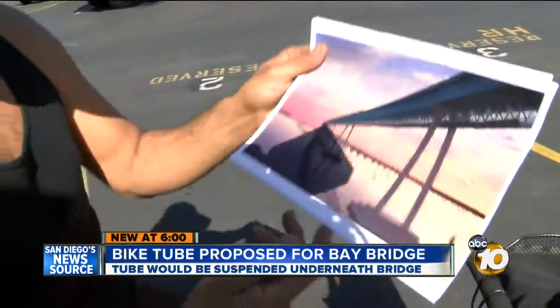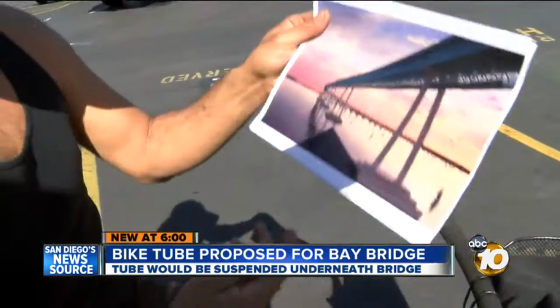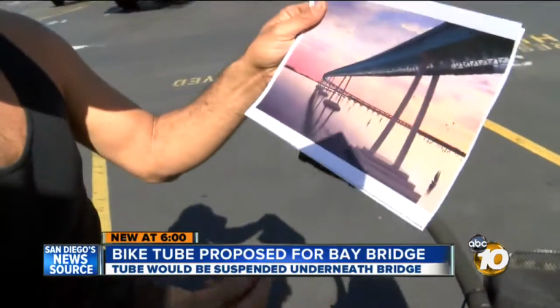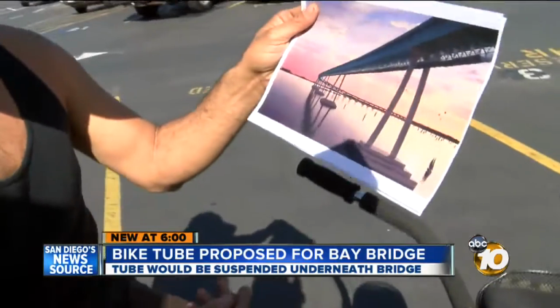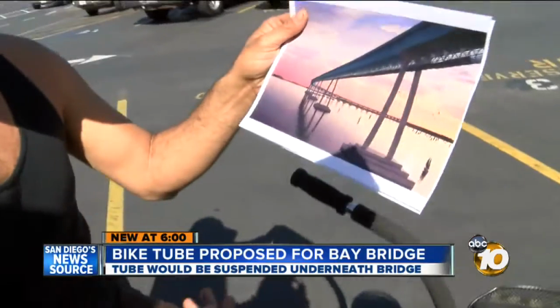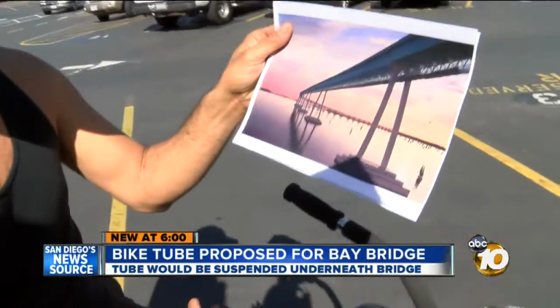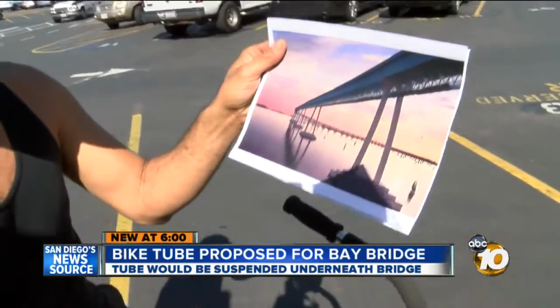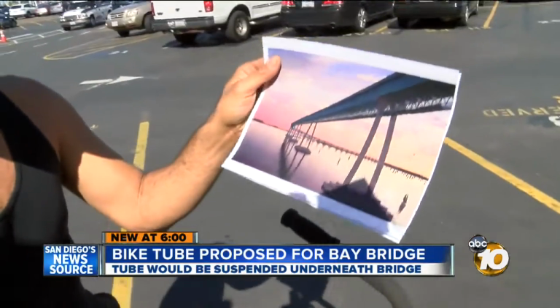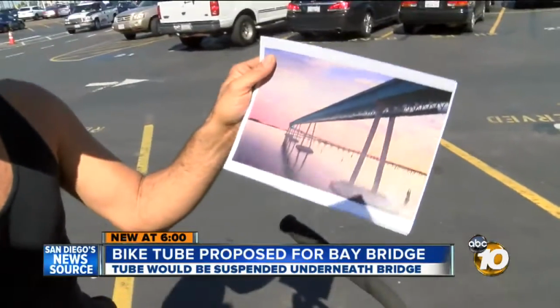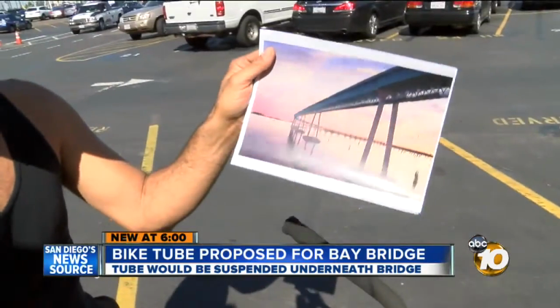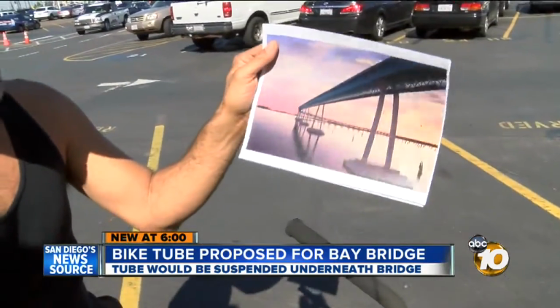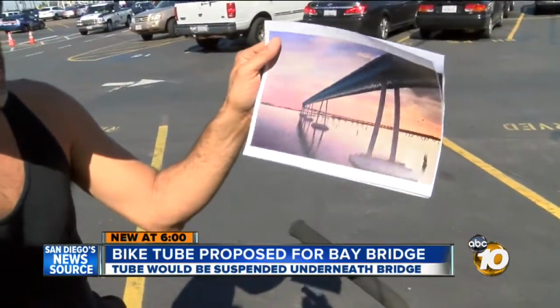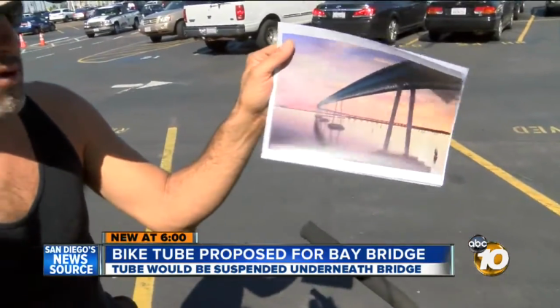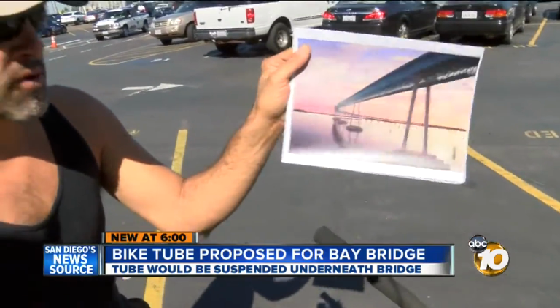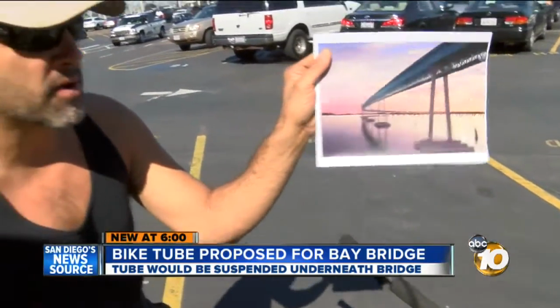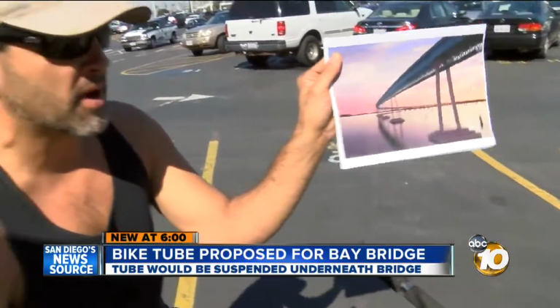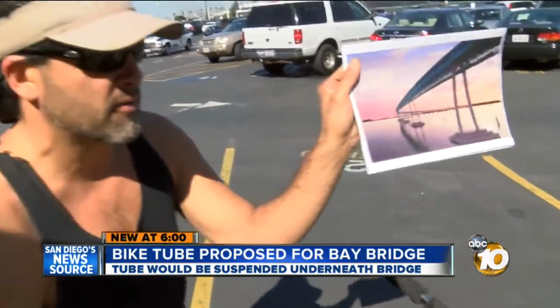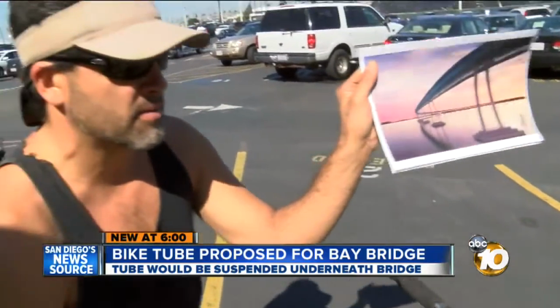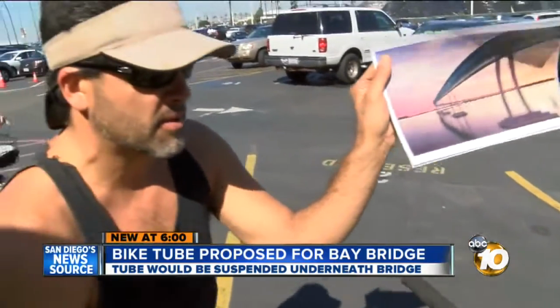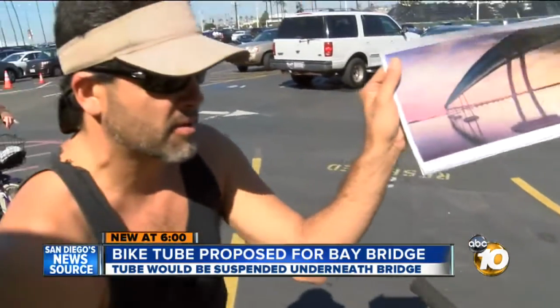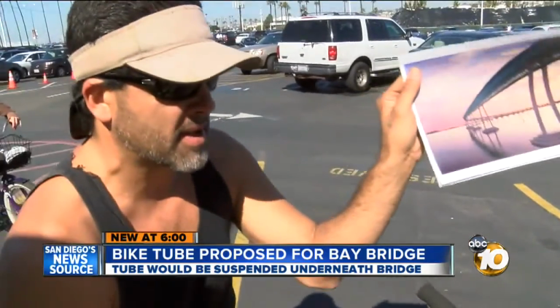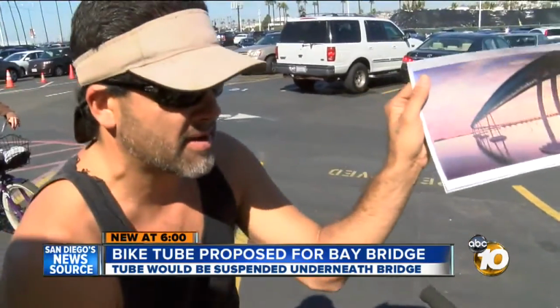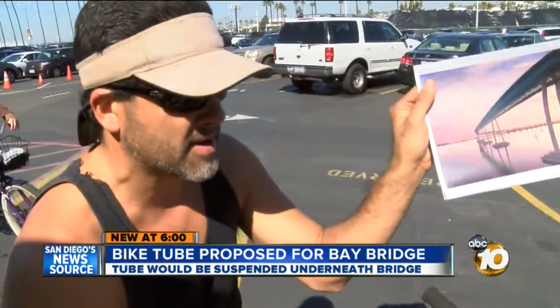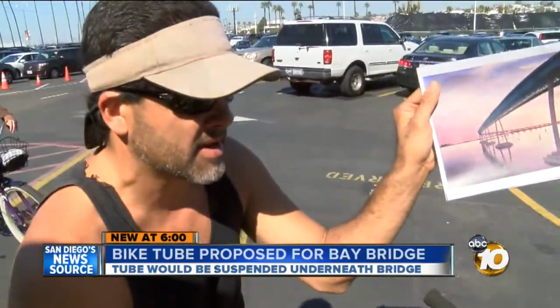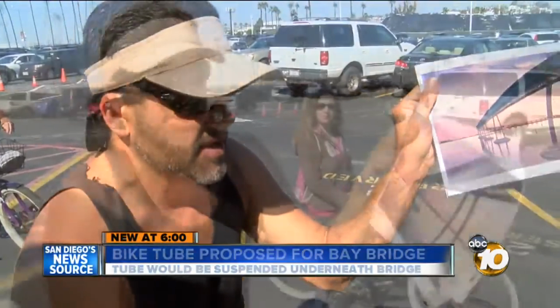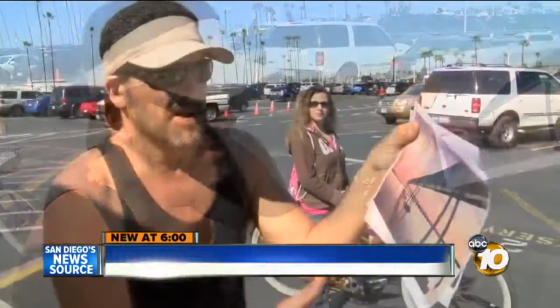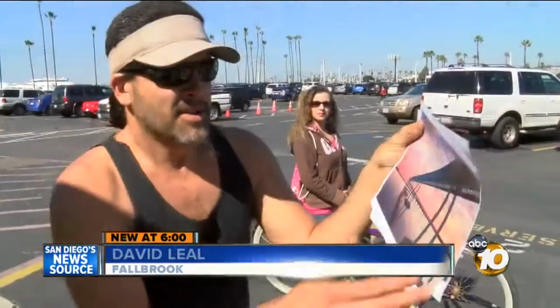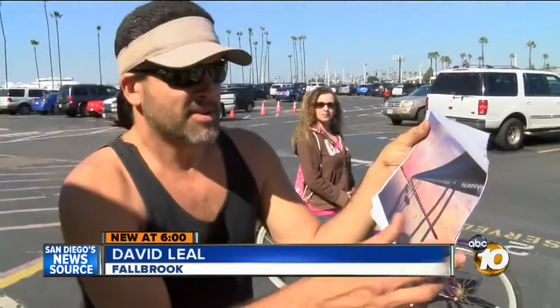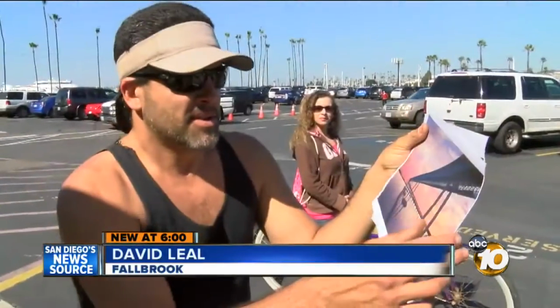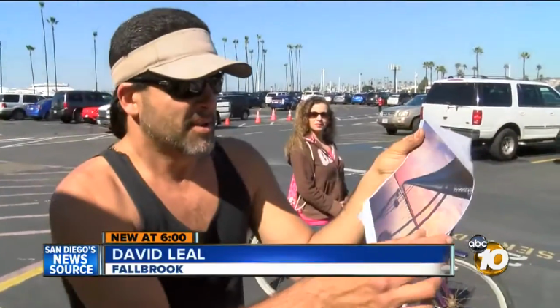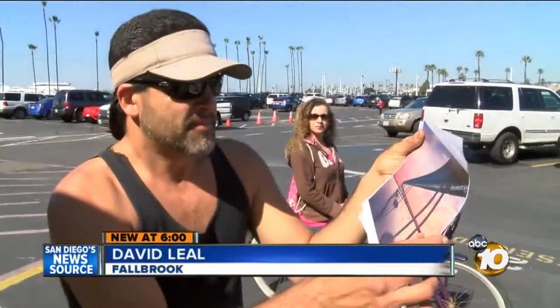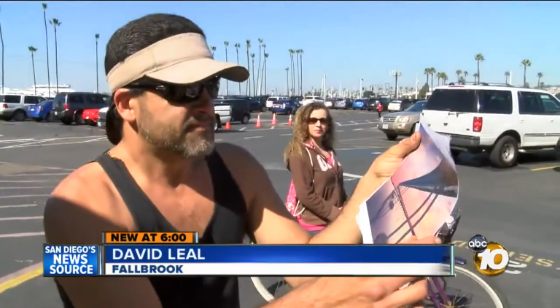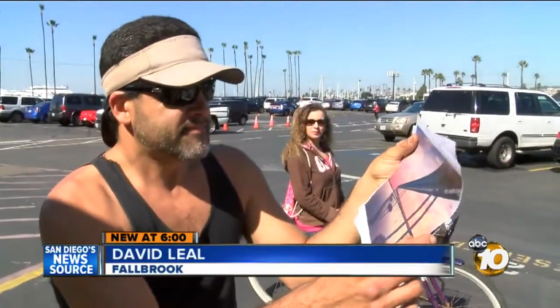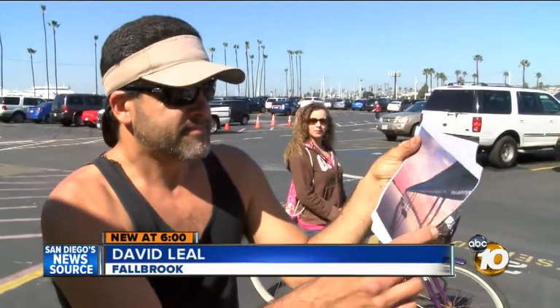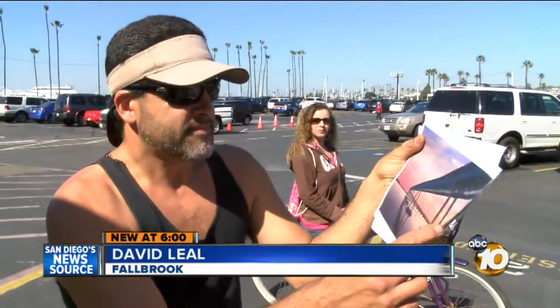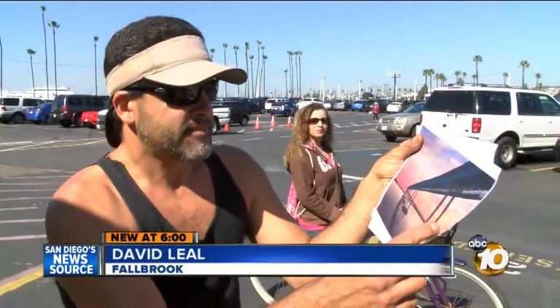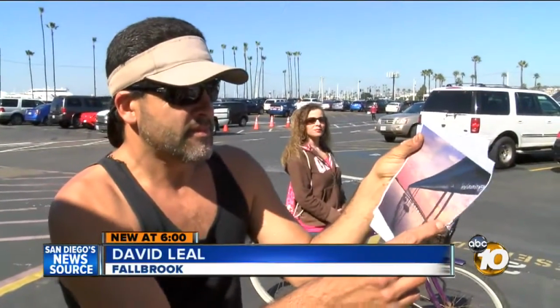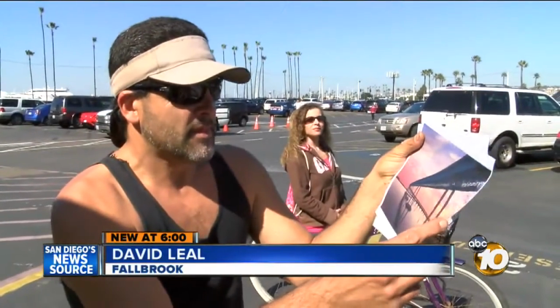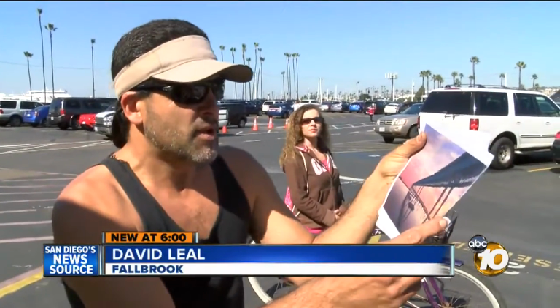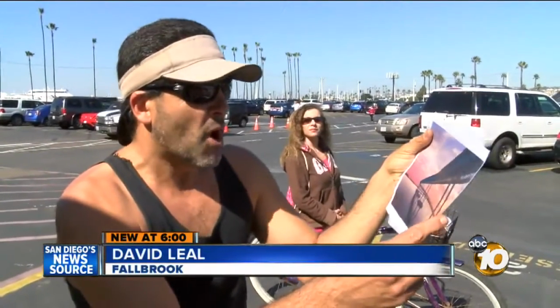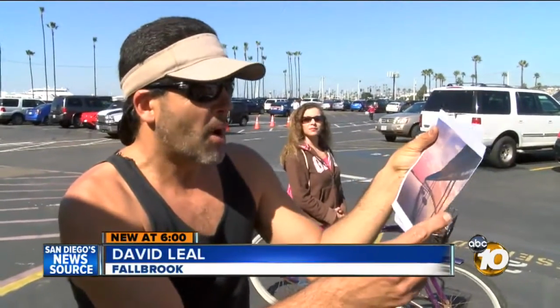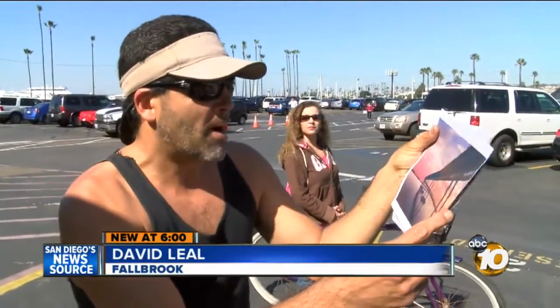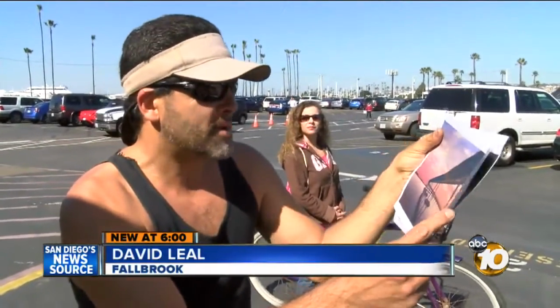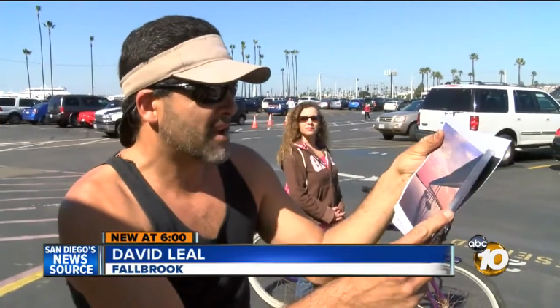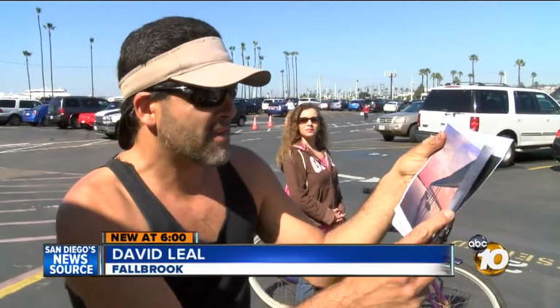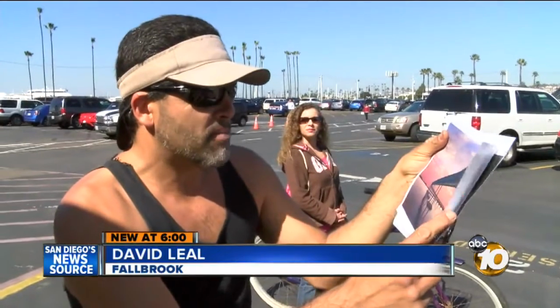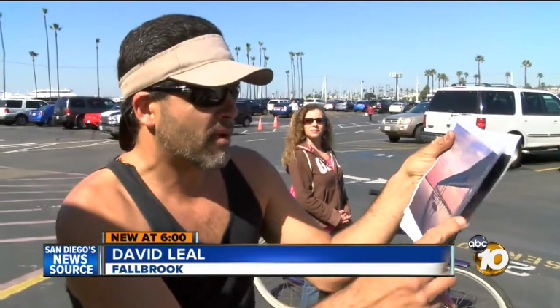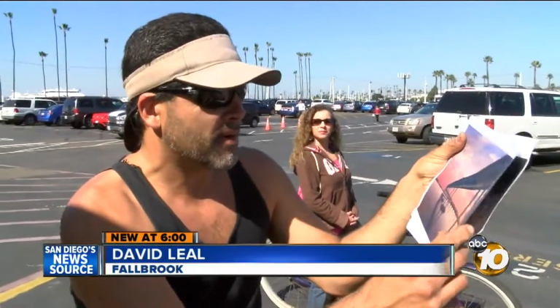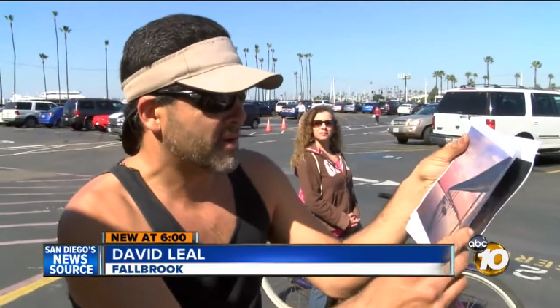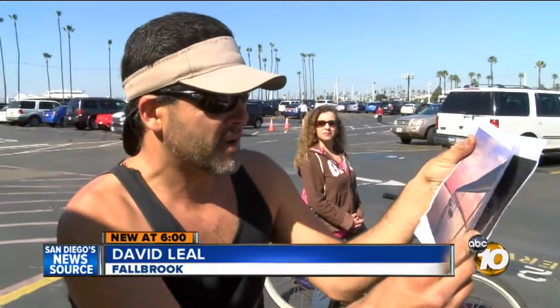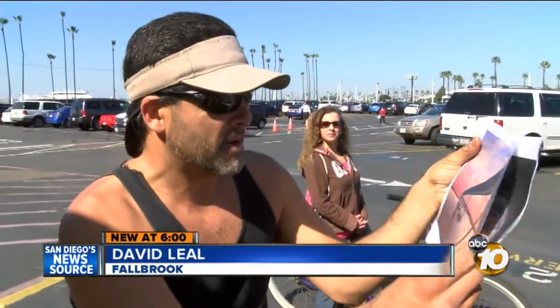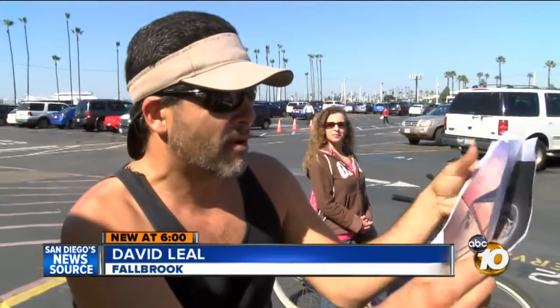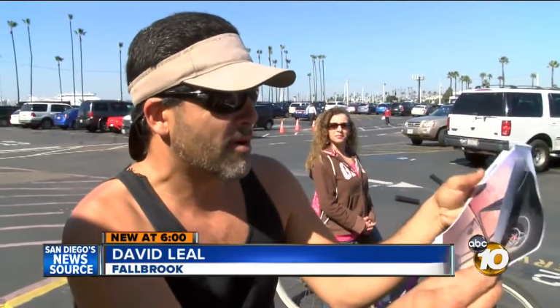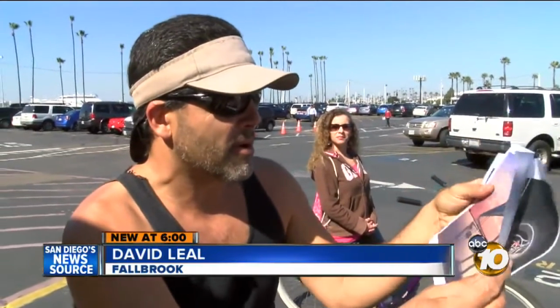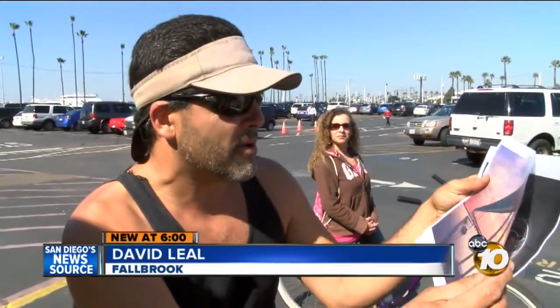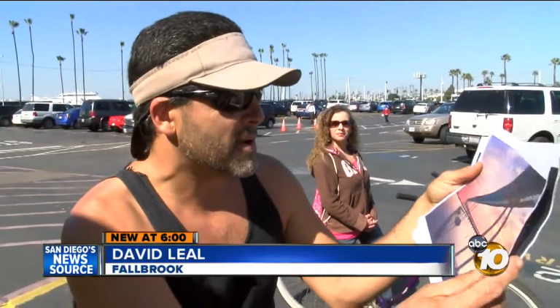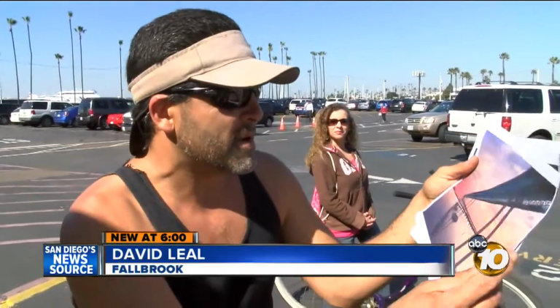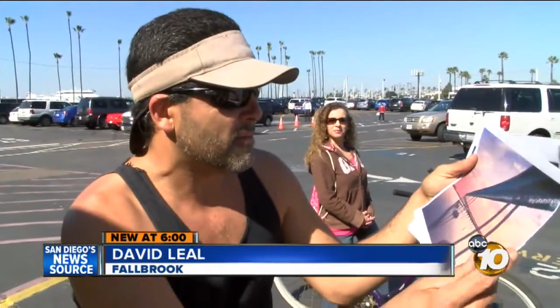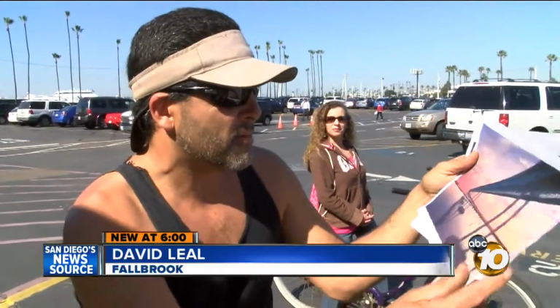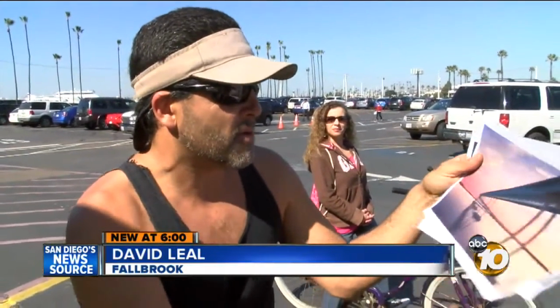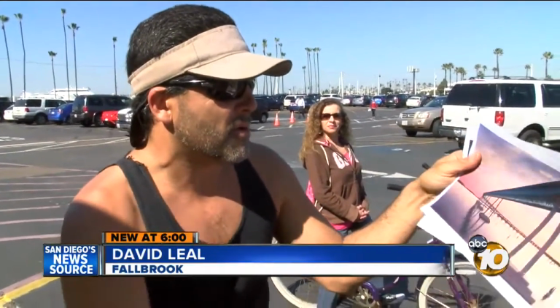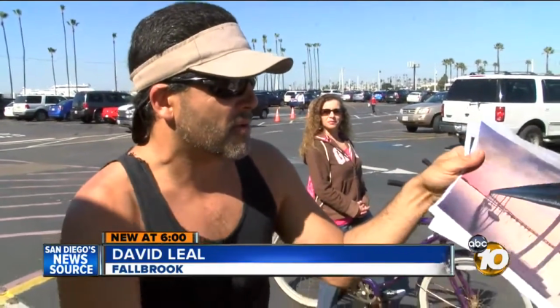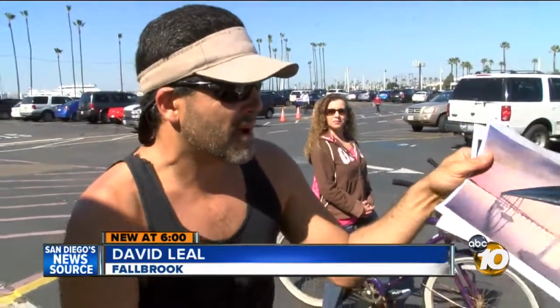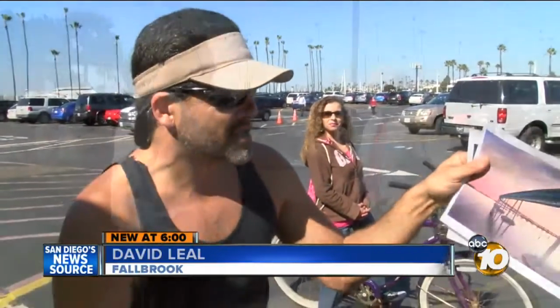Bicyclists liked the idea when shown pictures of the tube. Asked if they'd be afraid to ride it, one responded, 'No, I would definitely park in Barrio Logan and go across.'